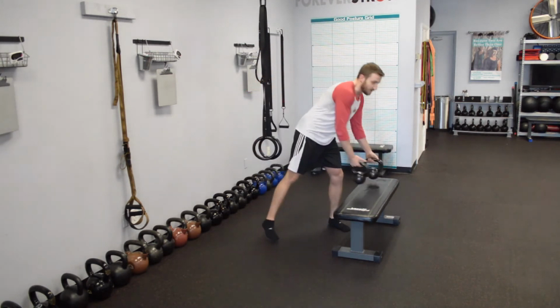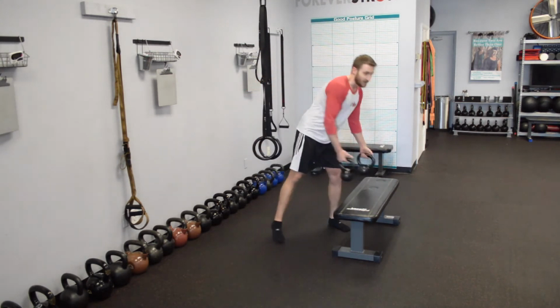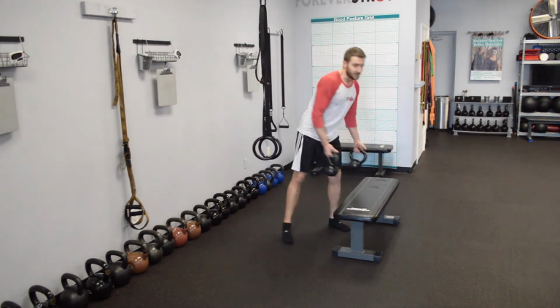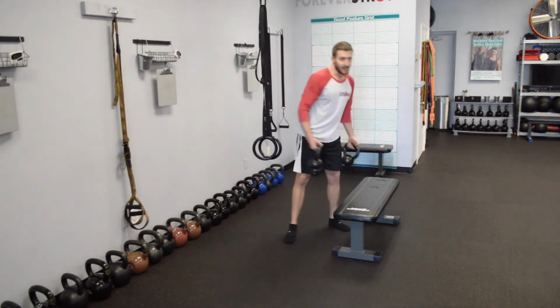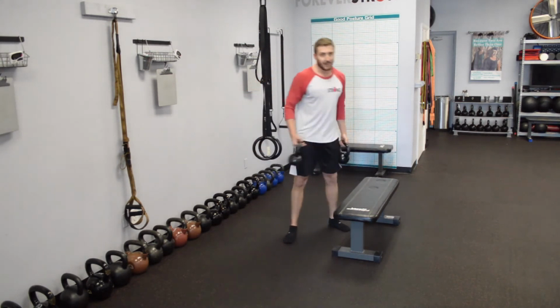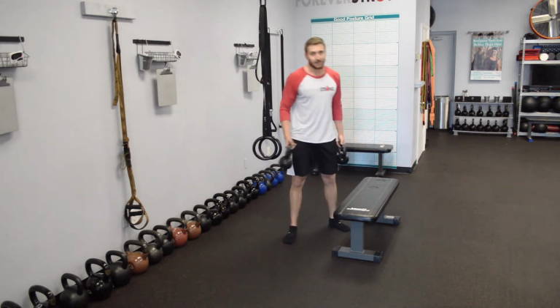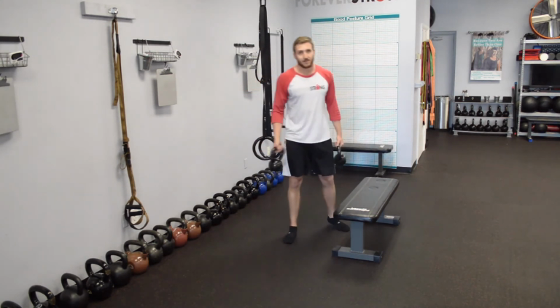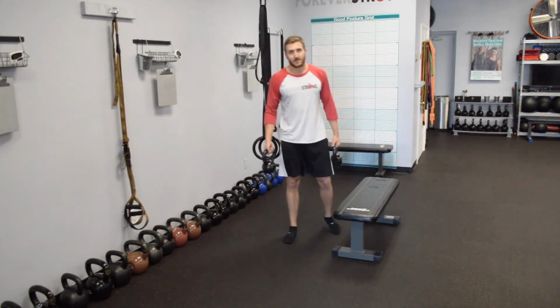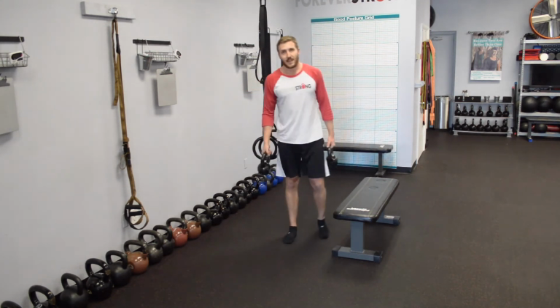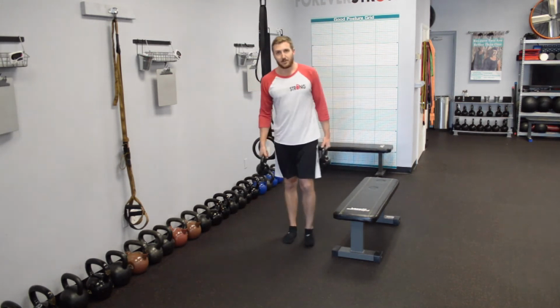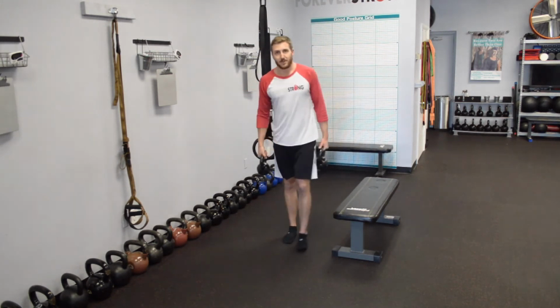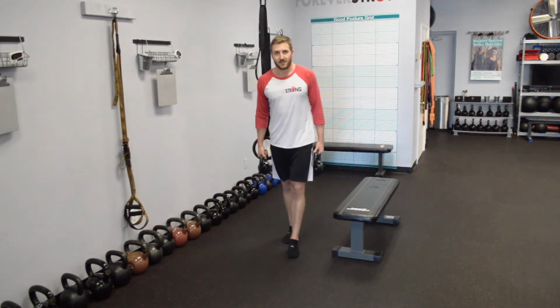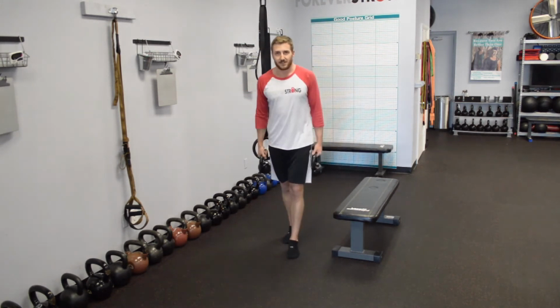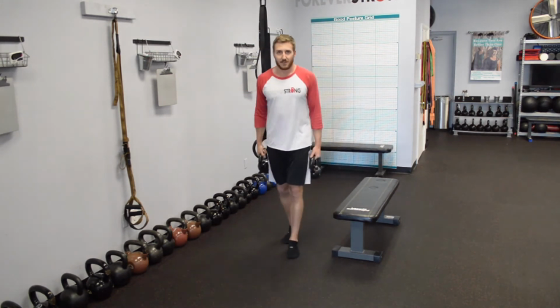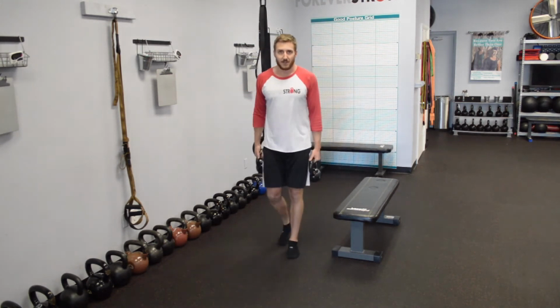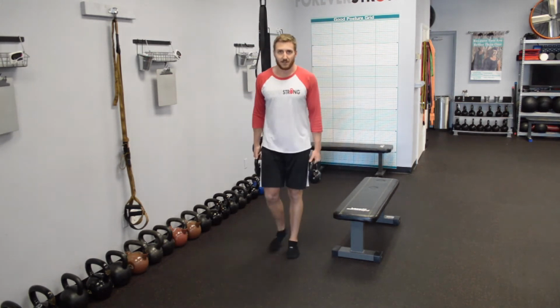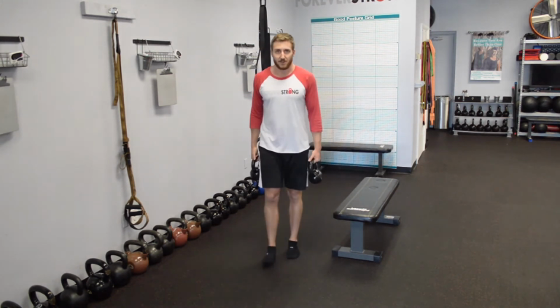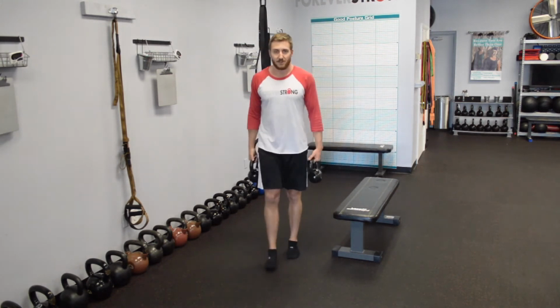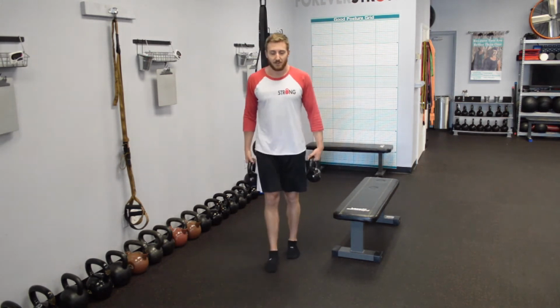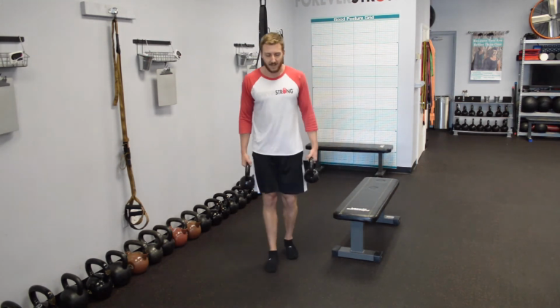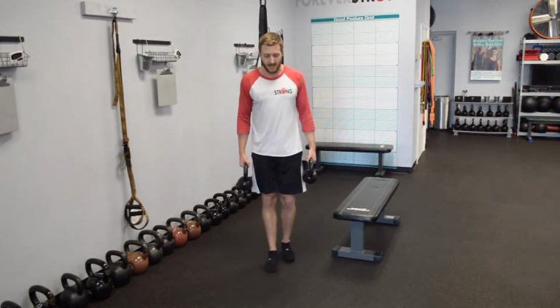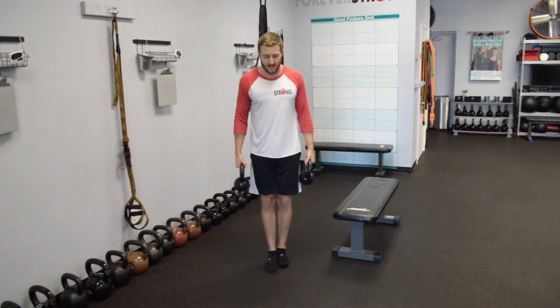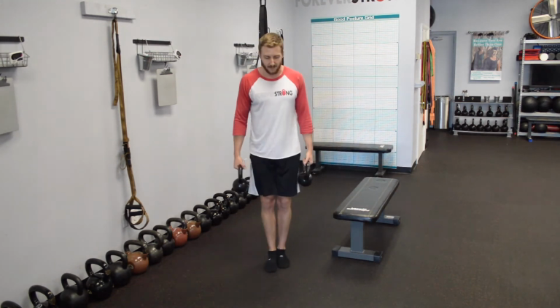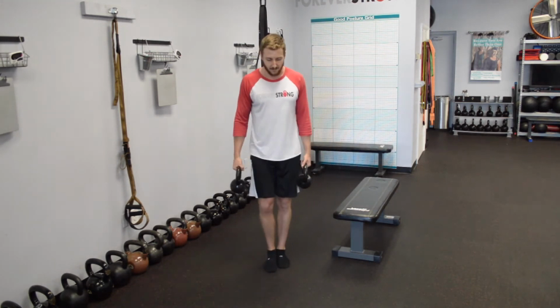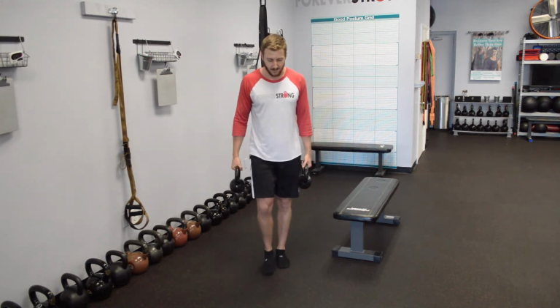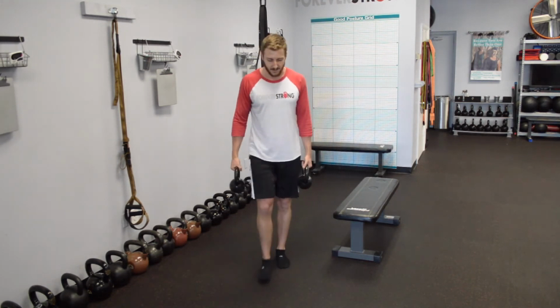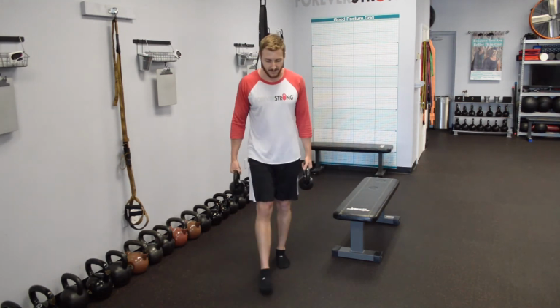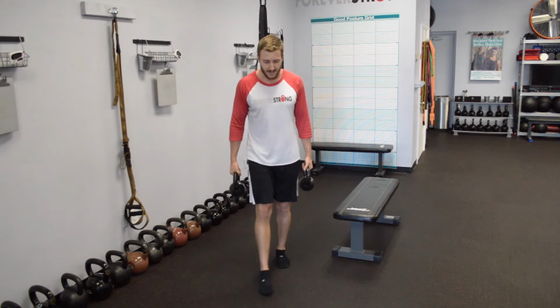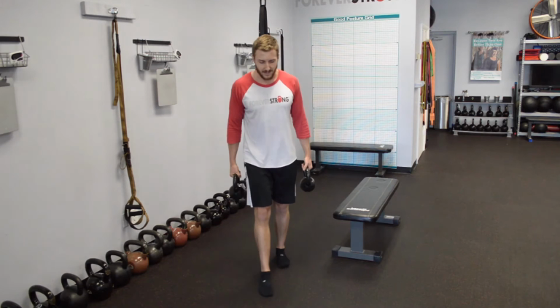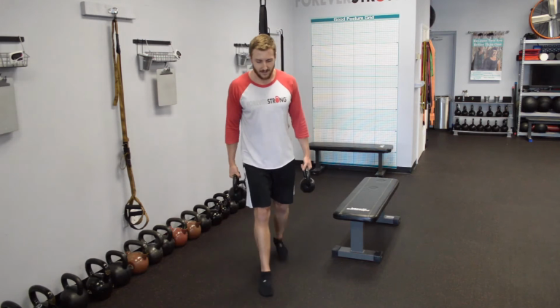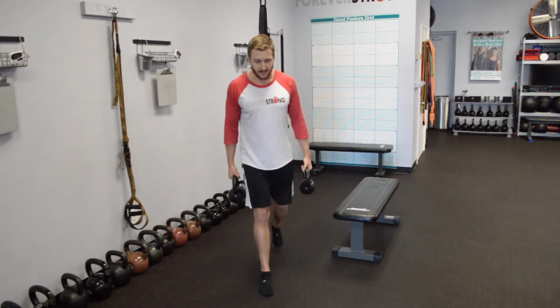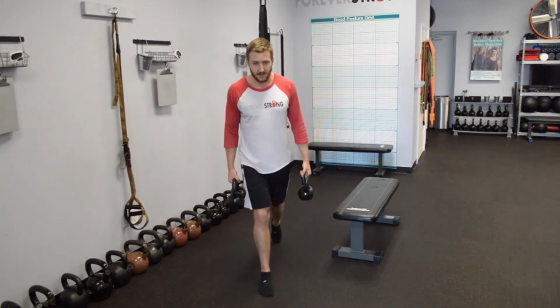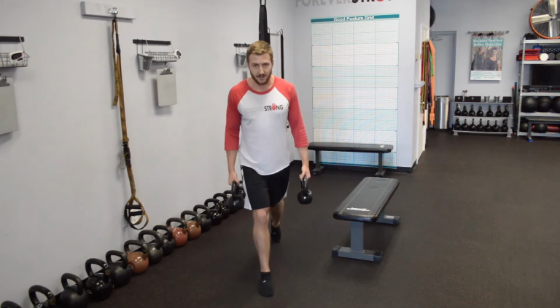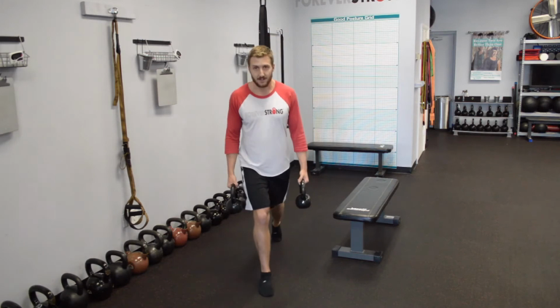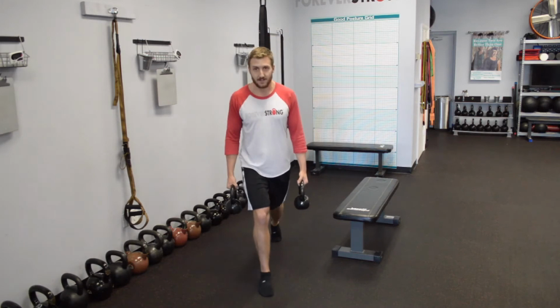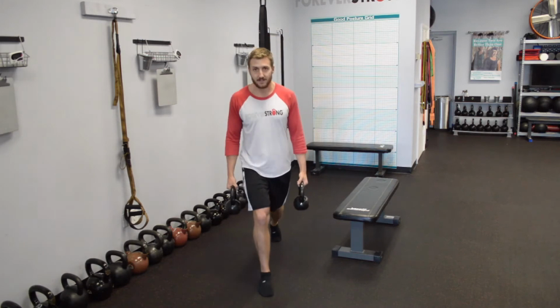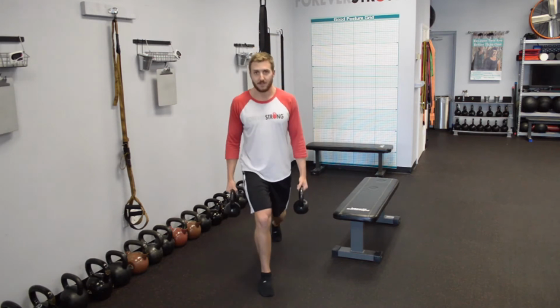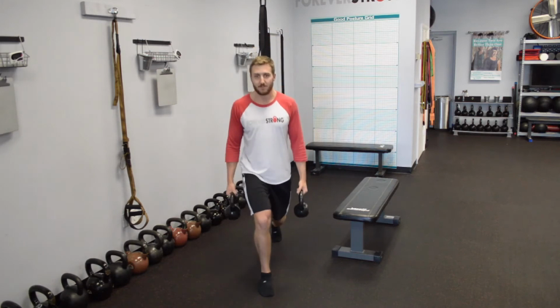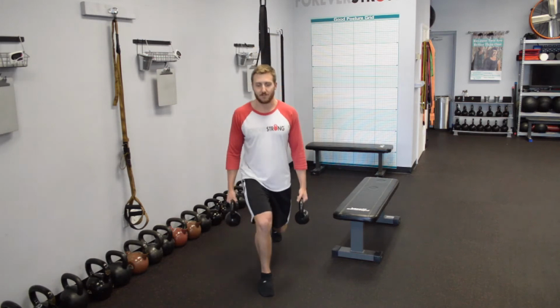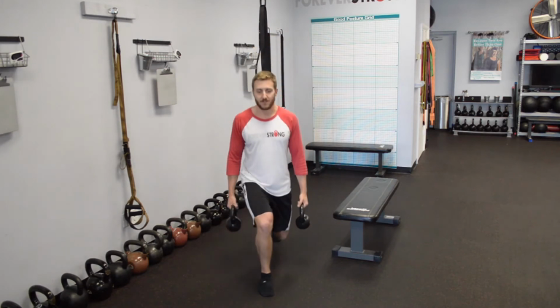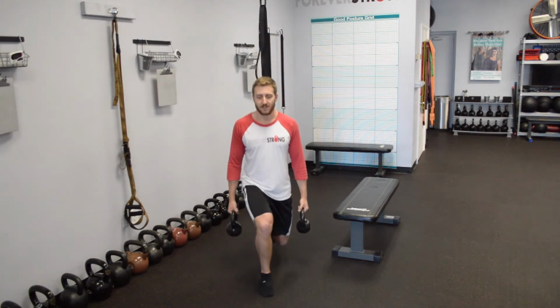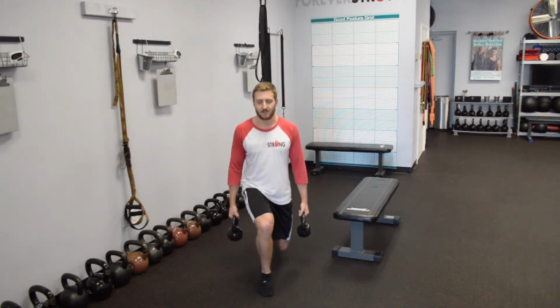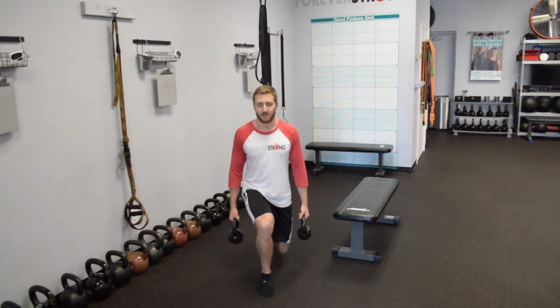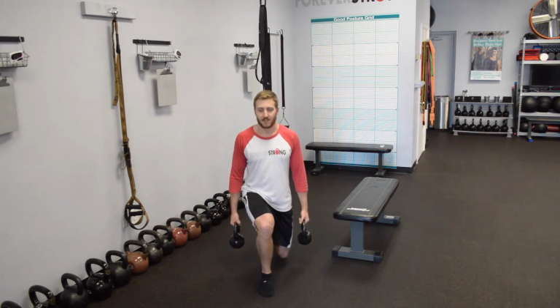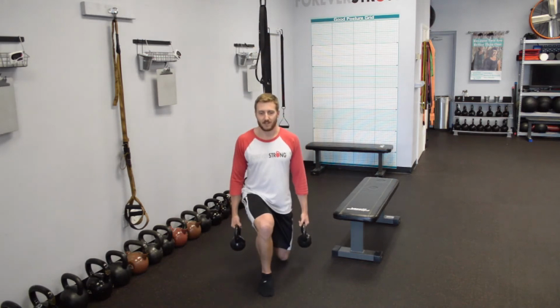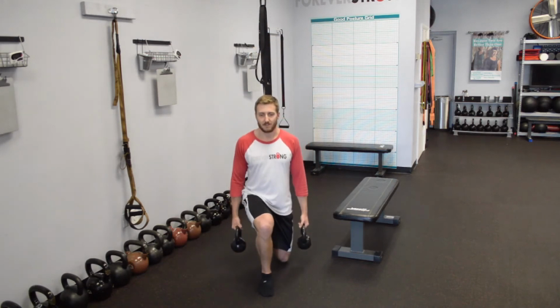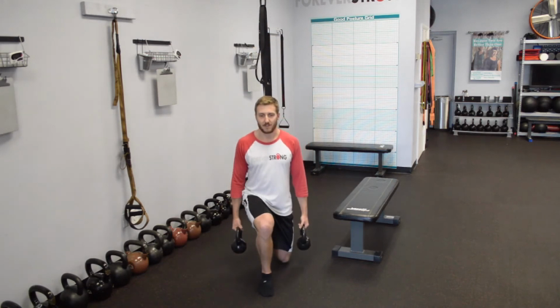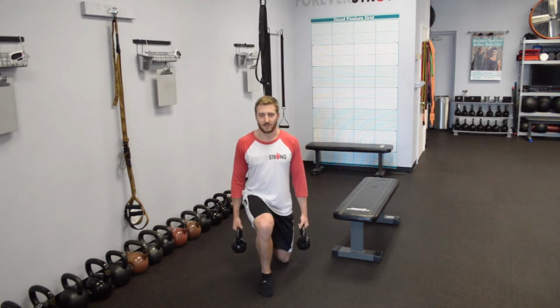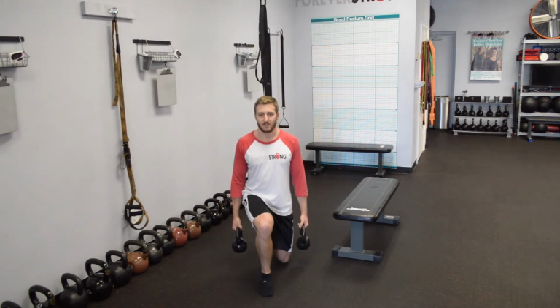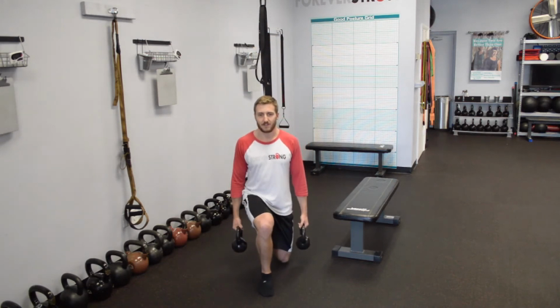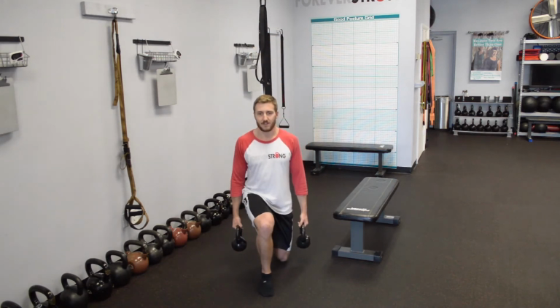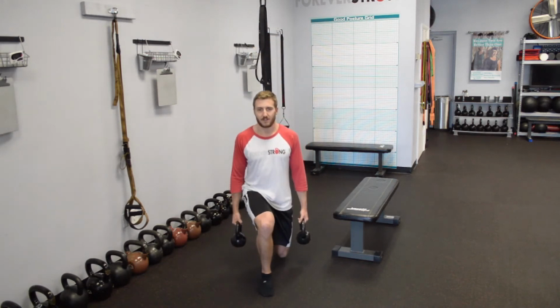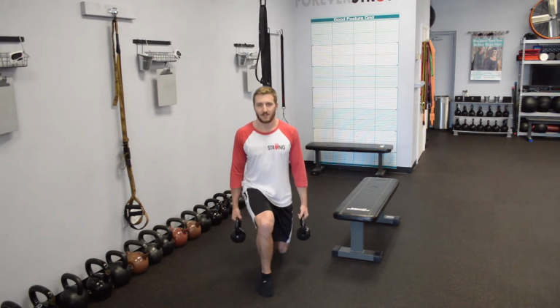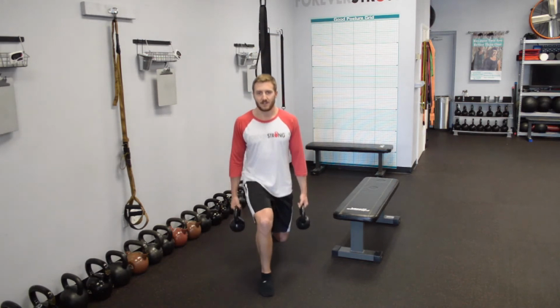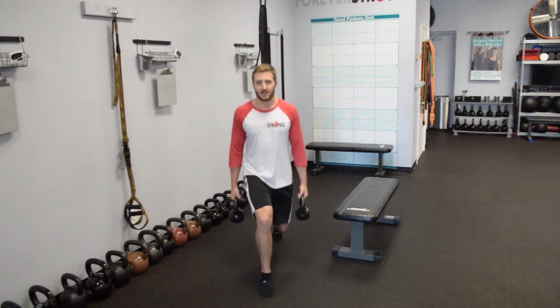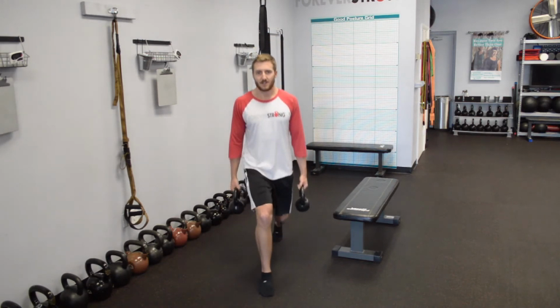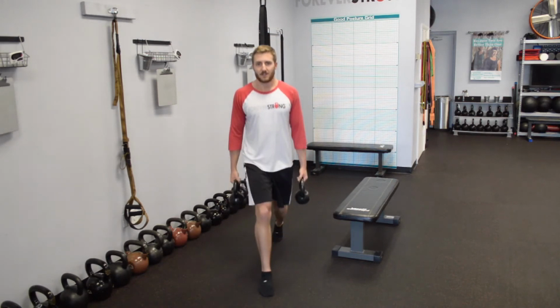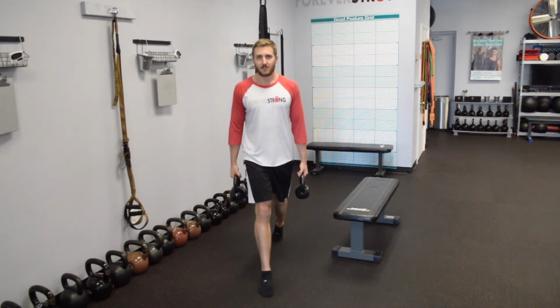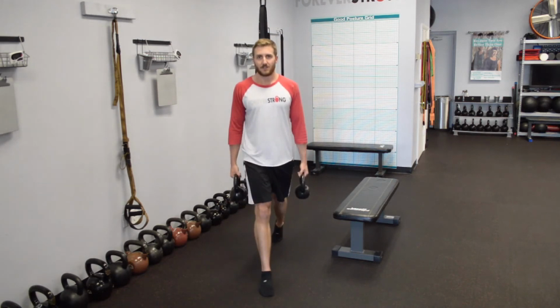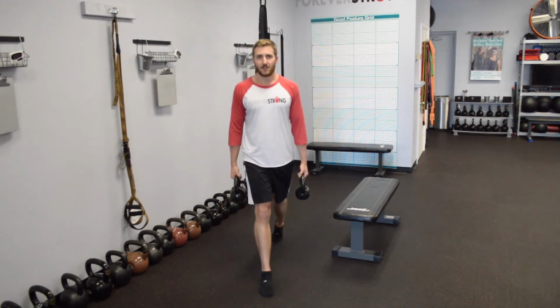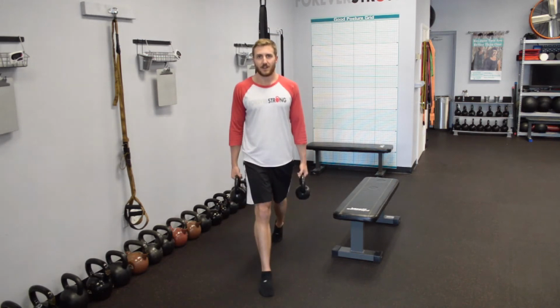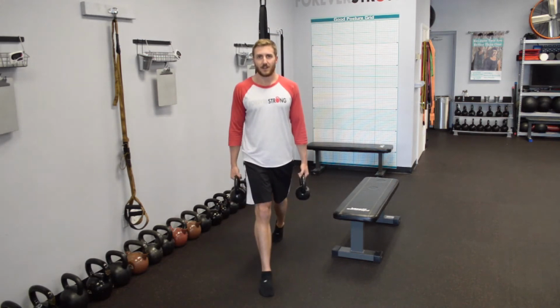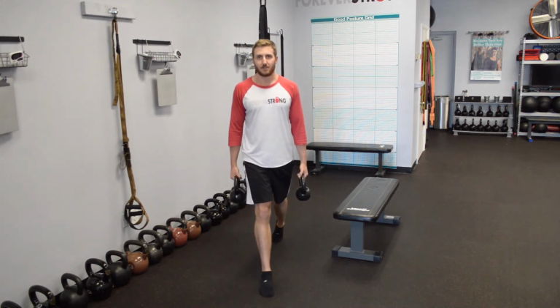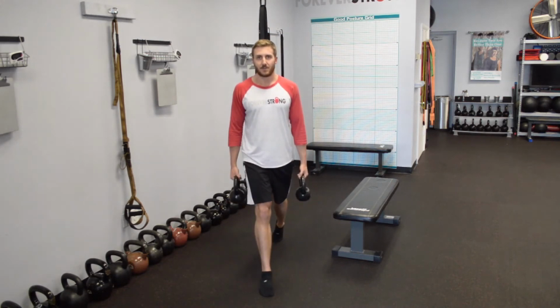And if the bodyweight ones are pretty easy, you can always grab kettlebells or dumbbells — whatever you might have — one in each hand, same movement, right down the middle, straight up.